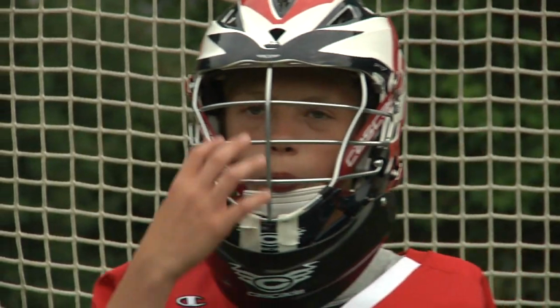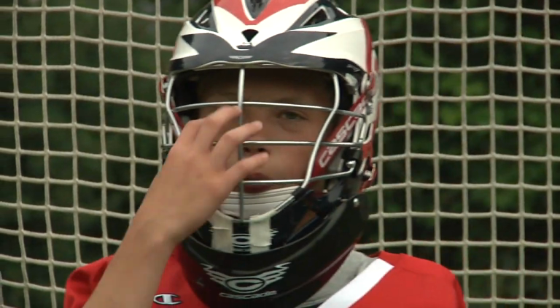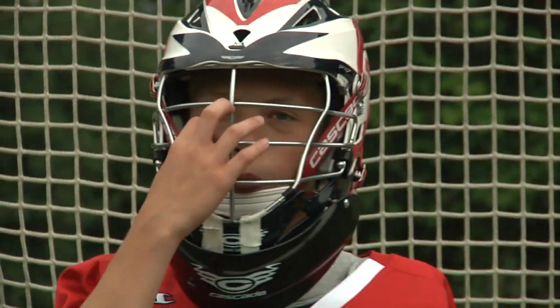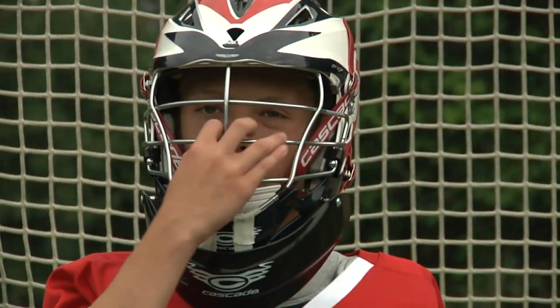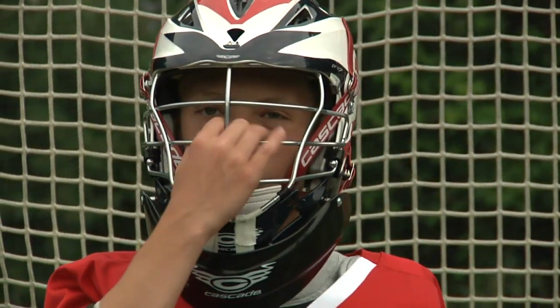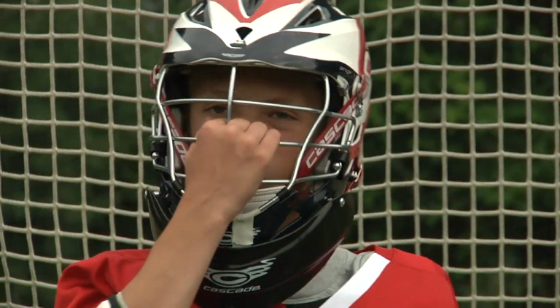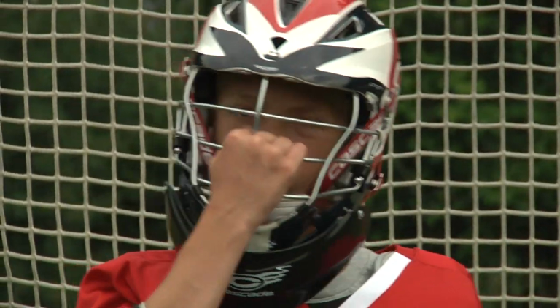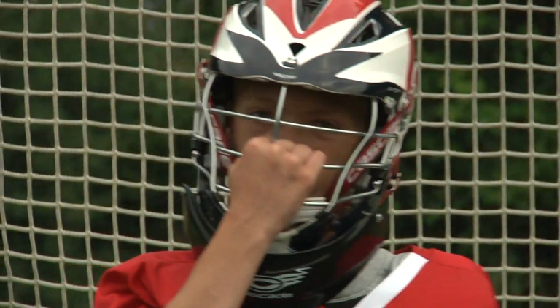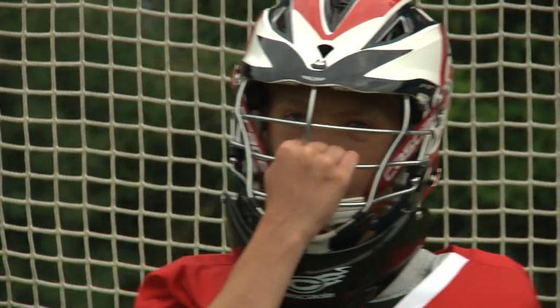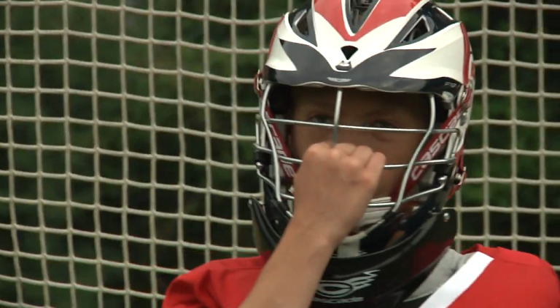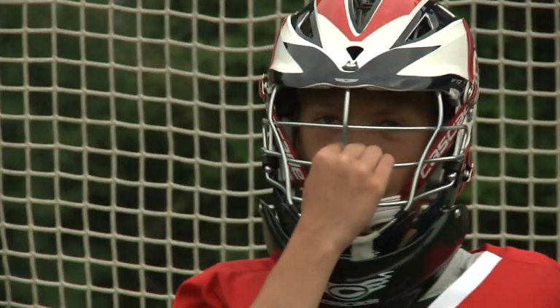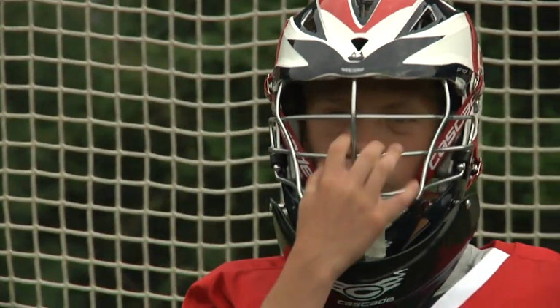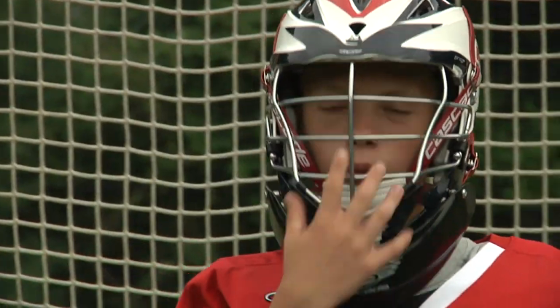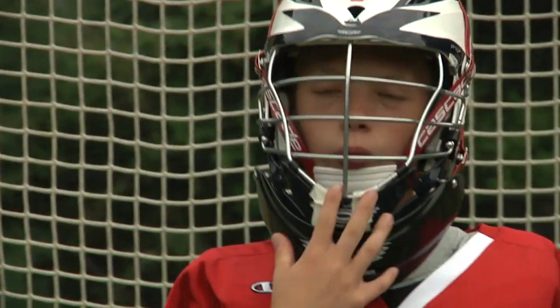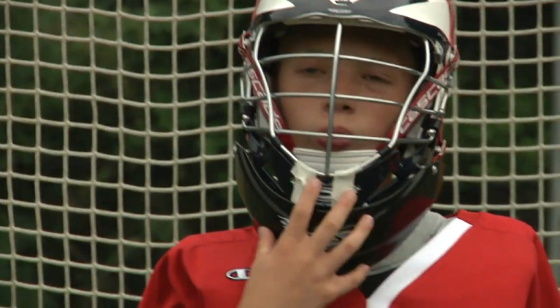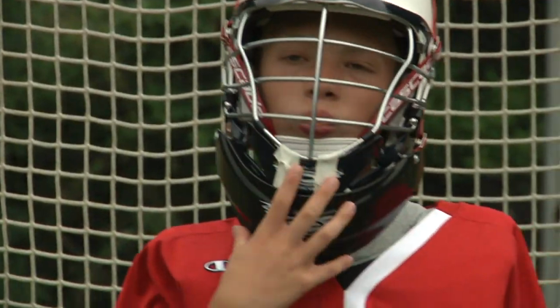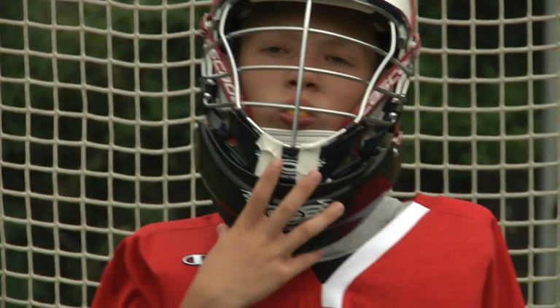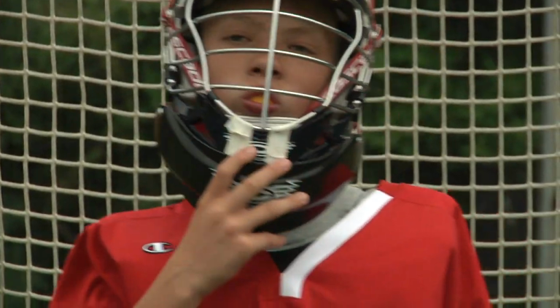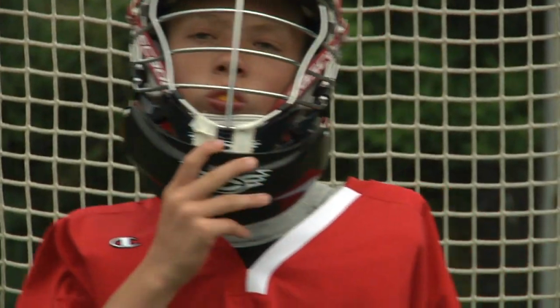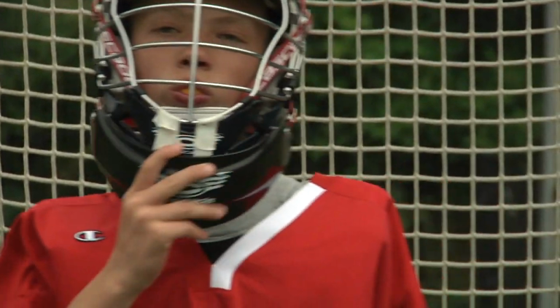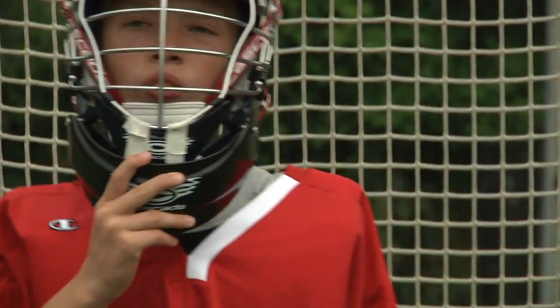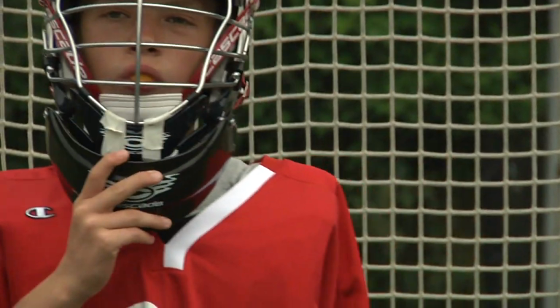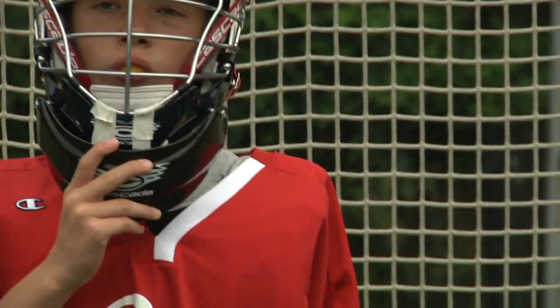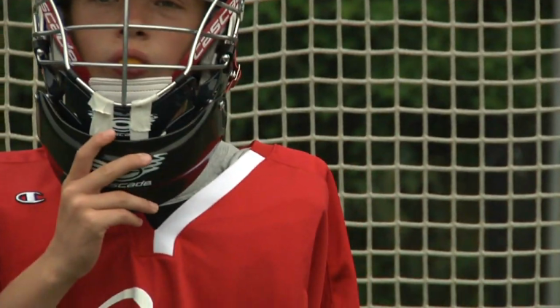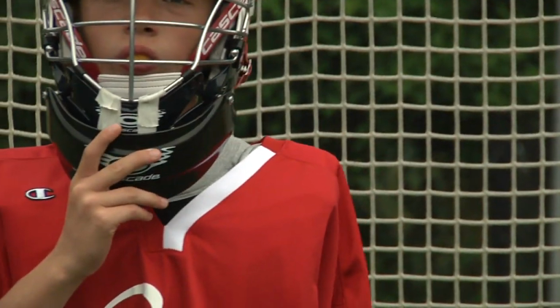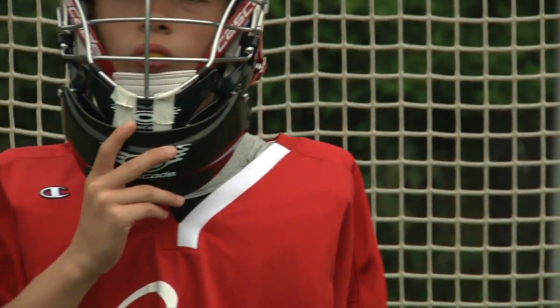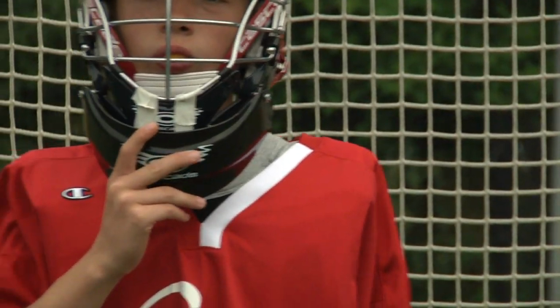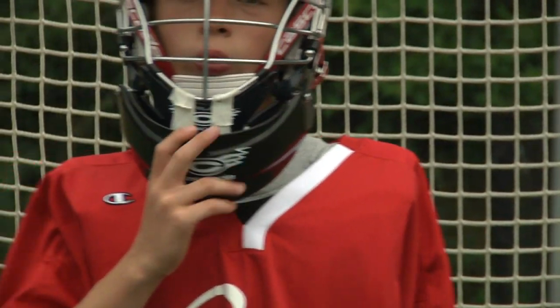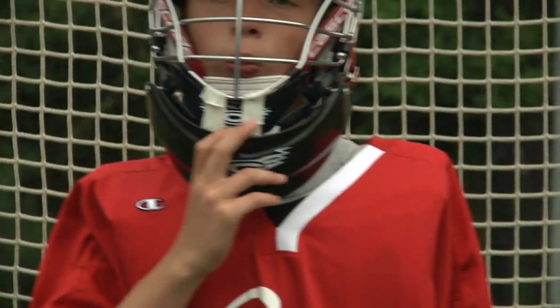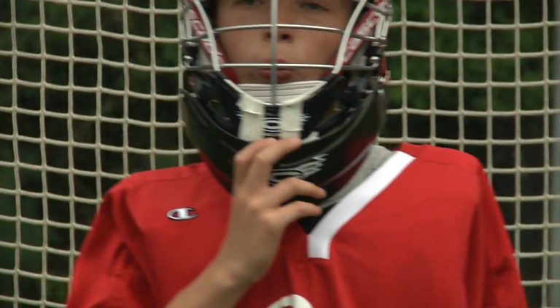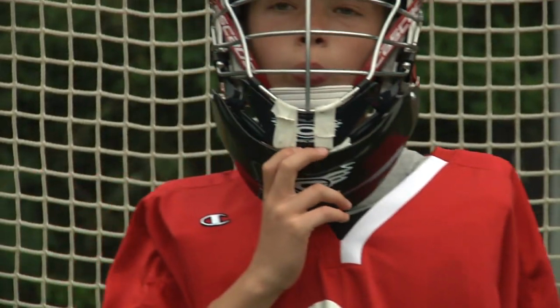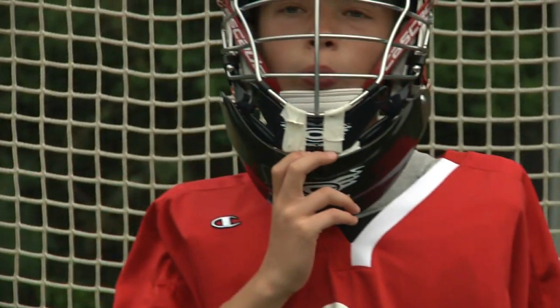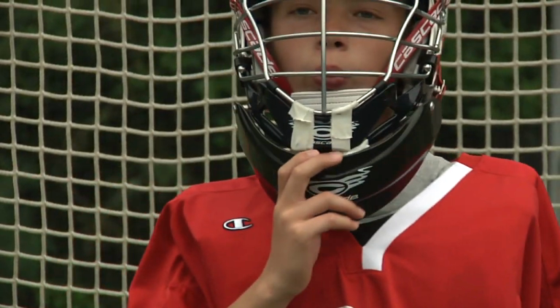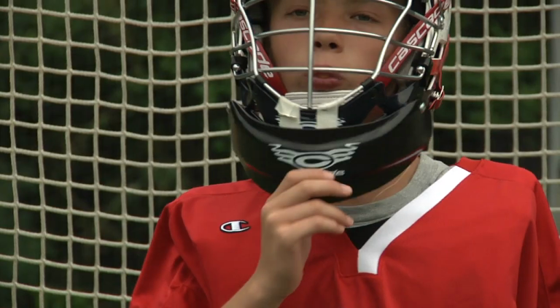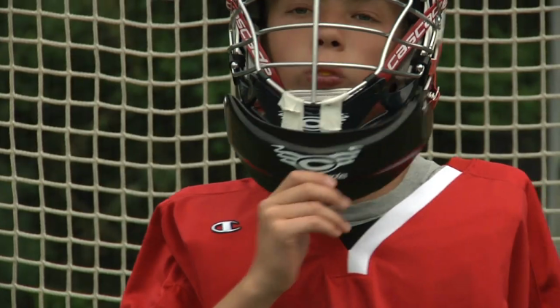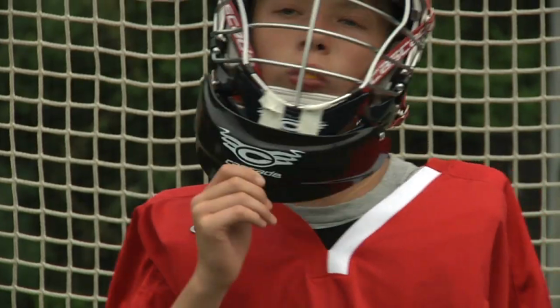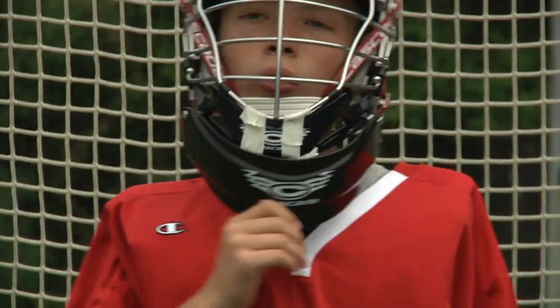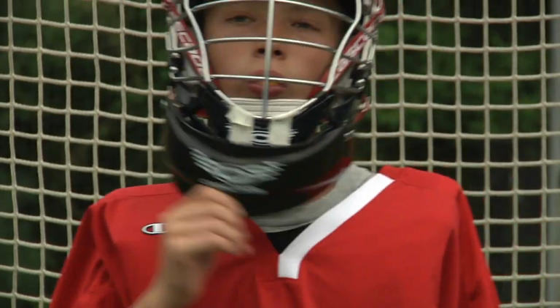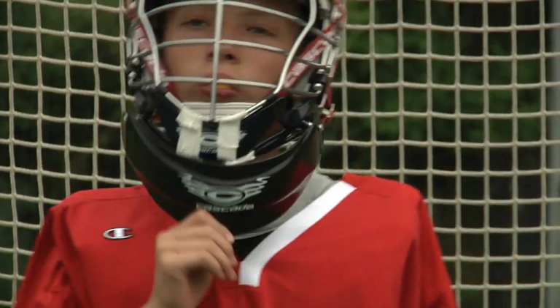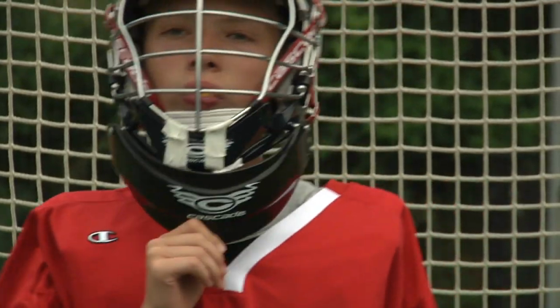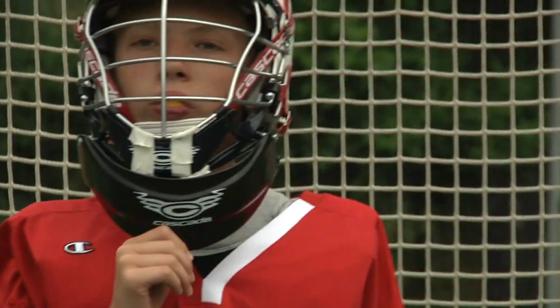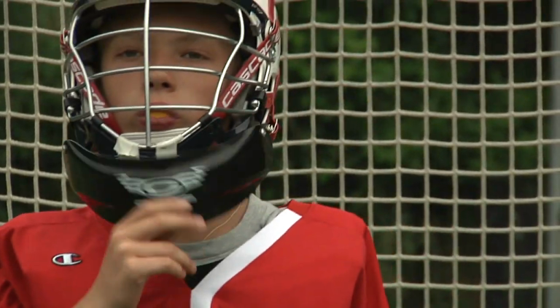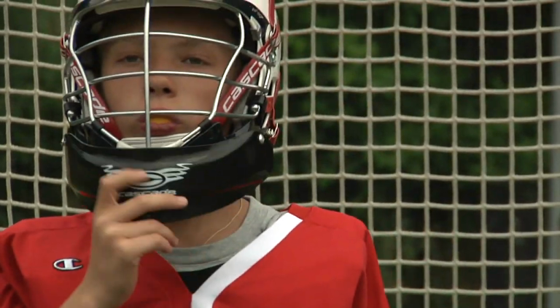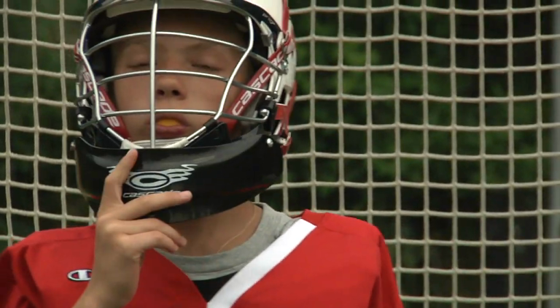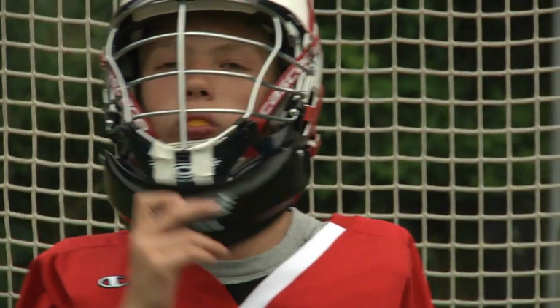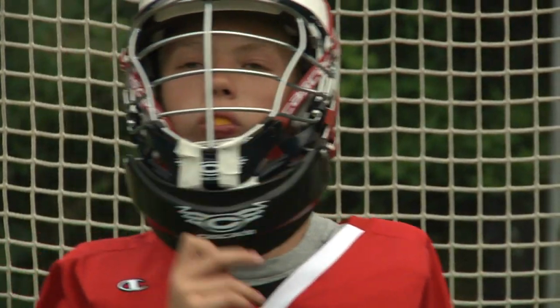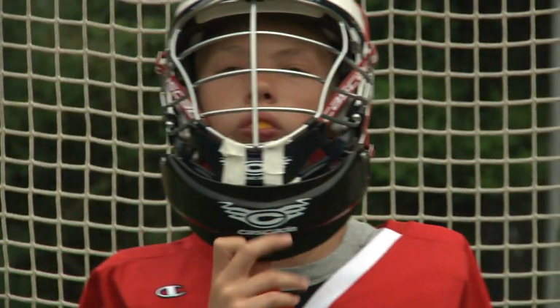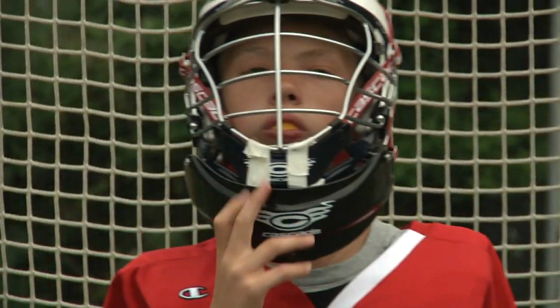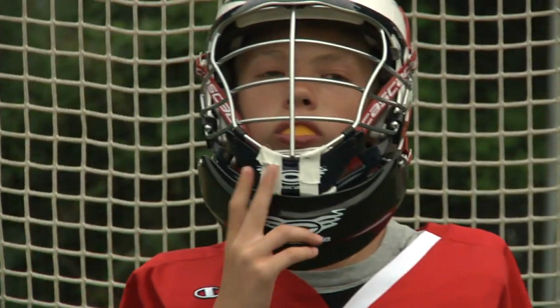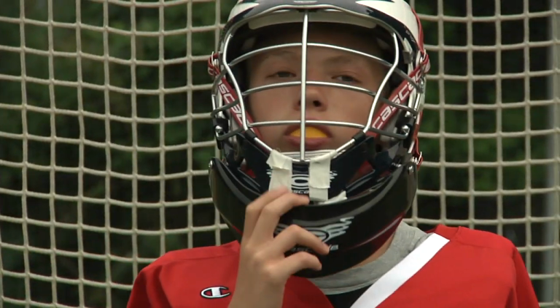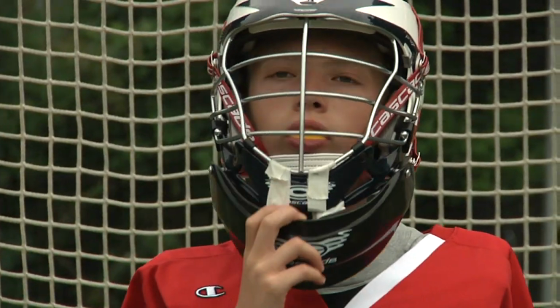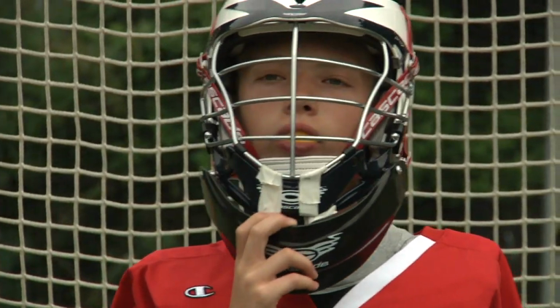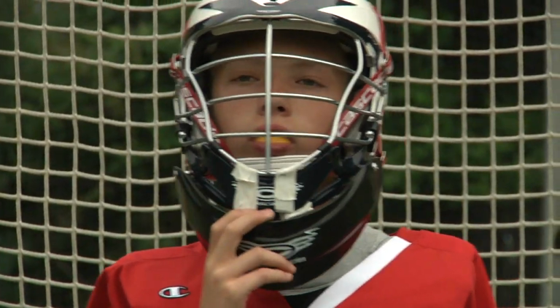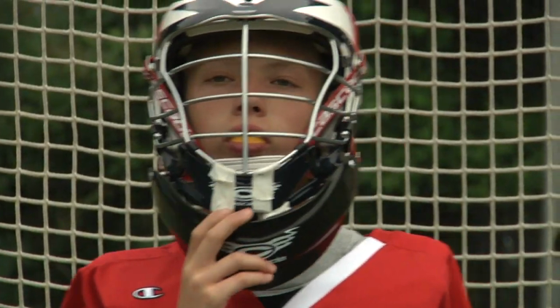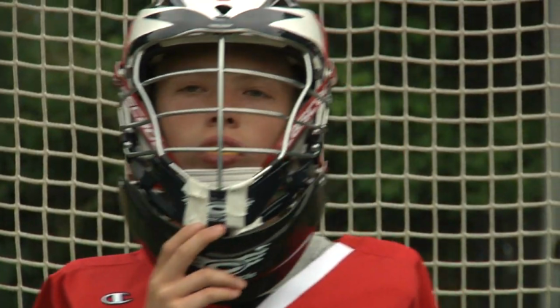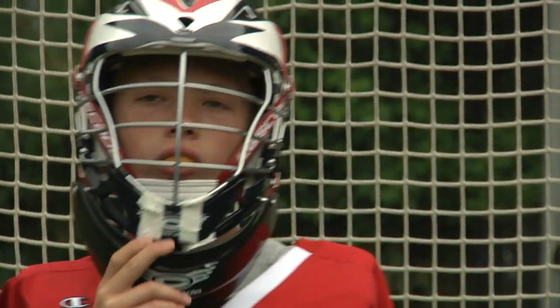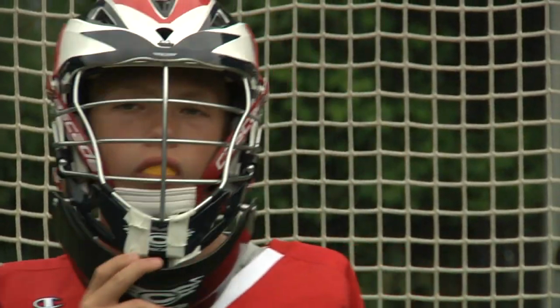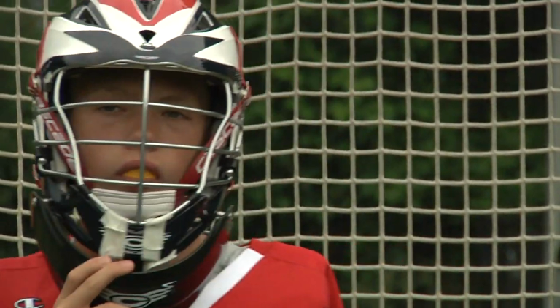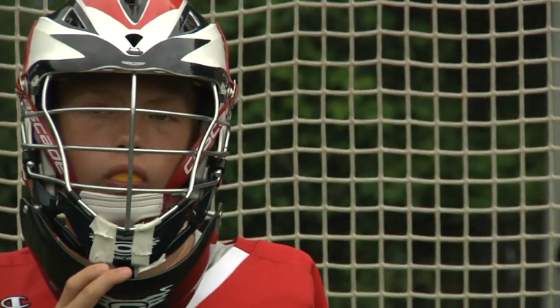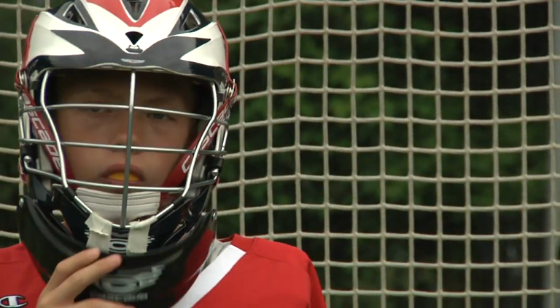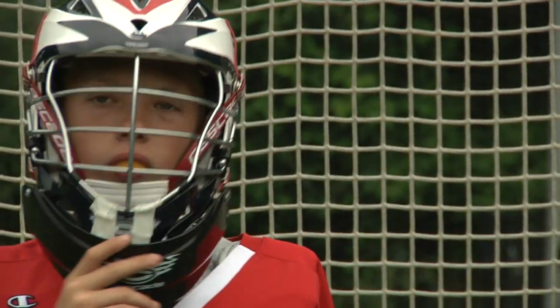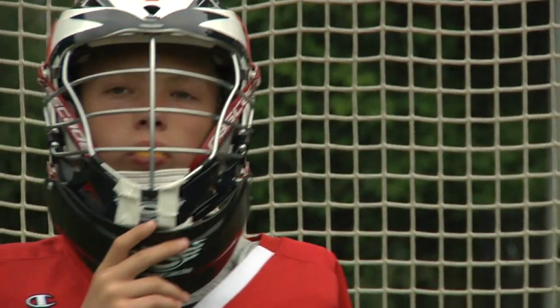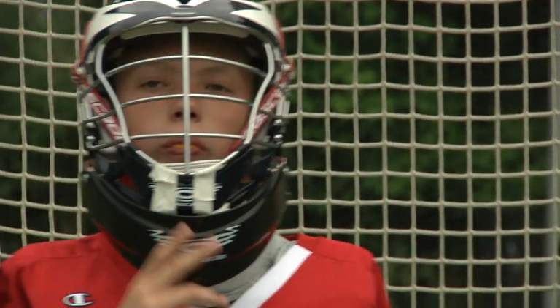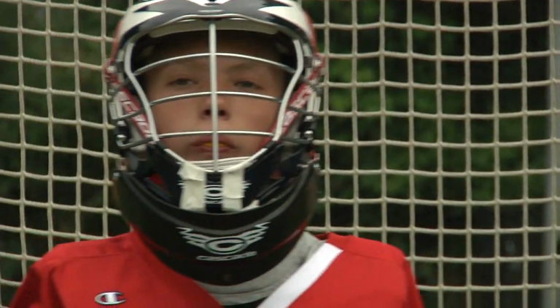The throat guard must be attached to the helmet and cover the throat area. There should be little to no space between the helmet and the throat protector.